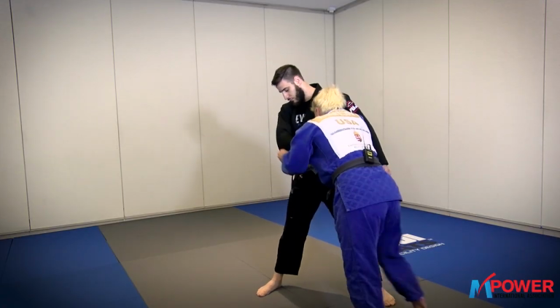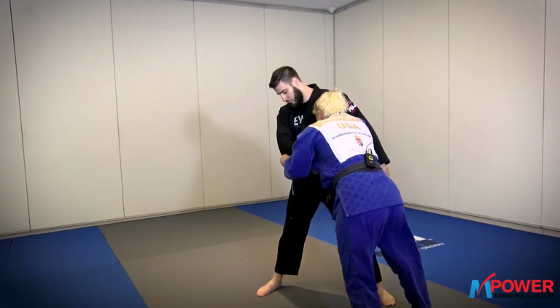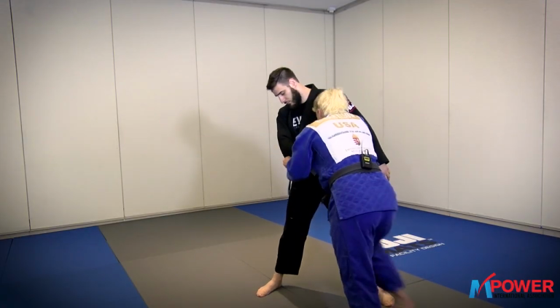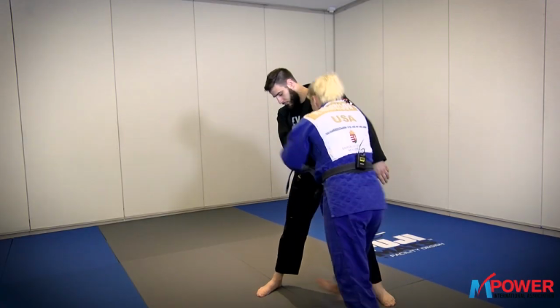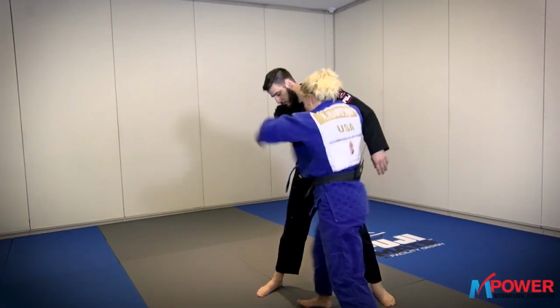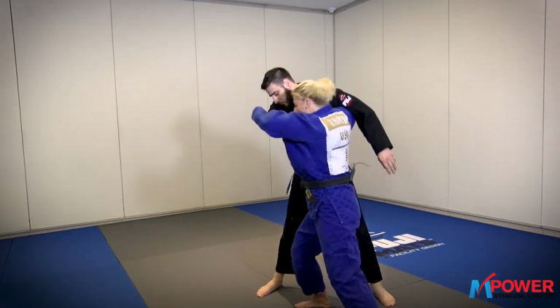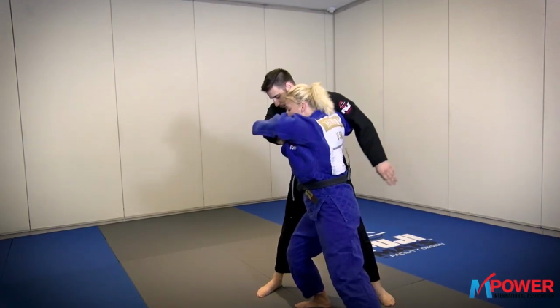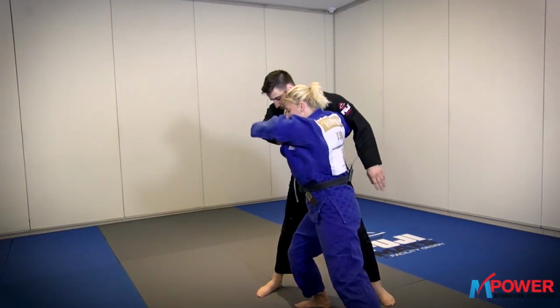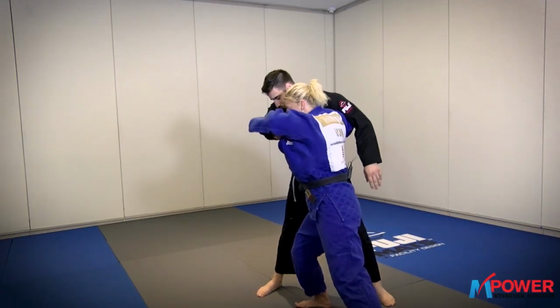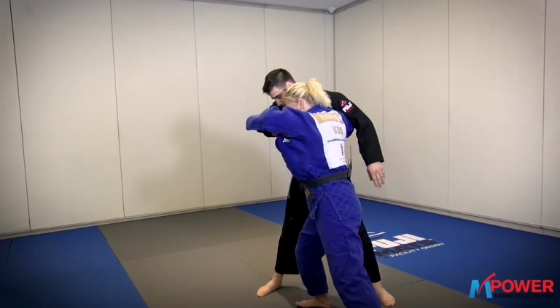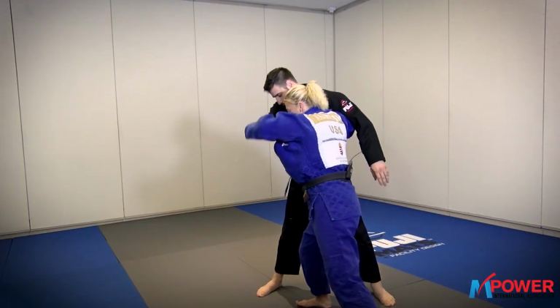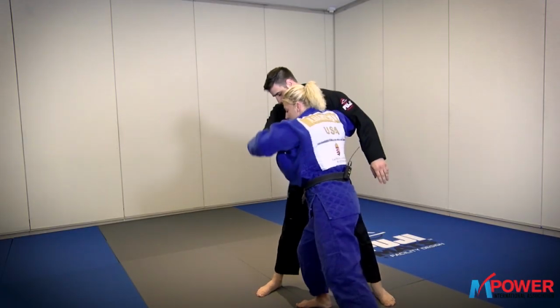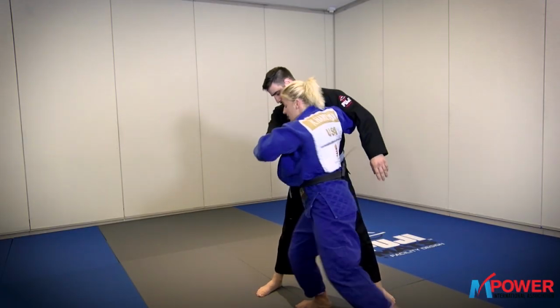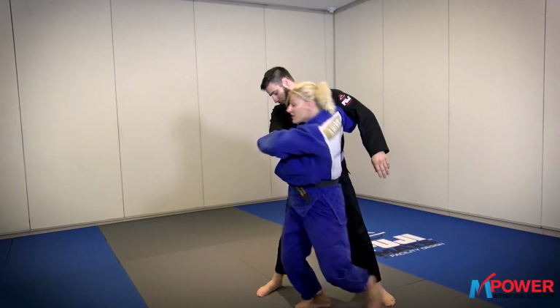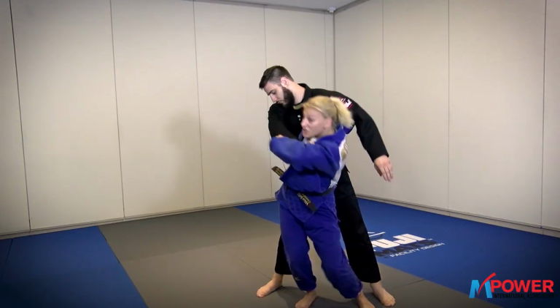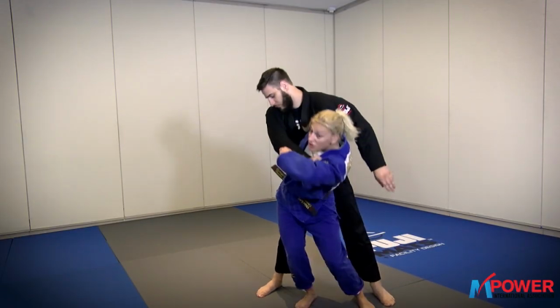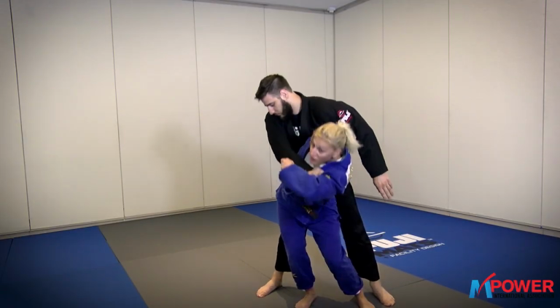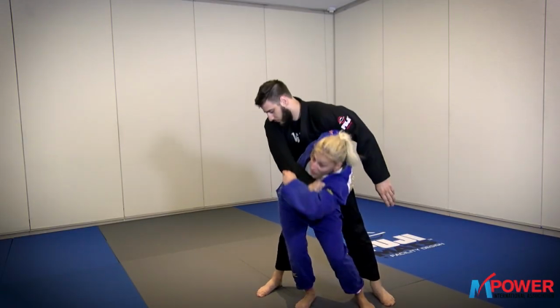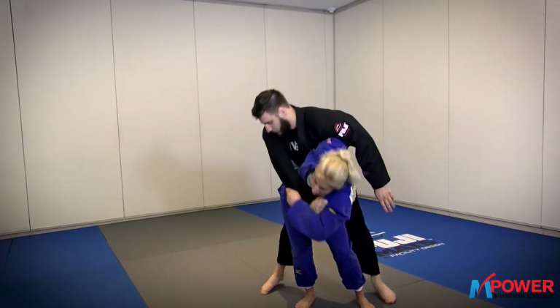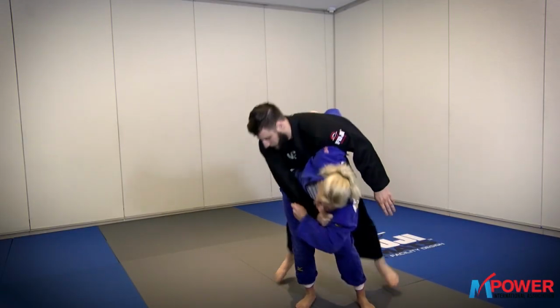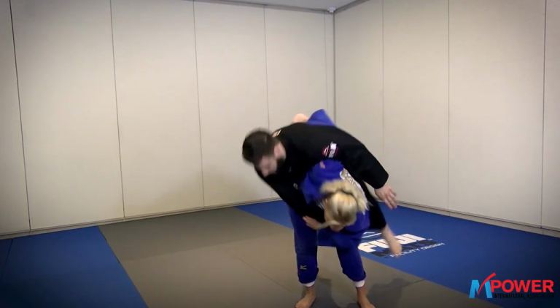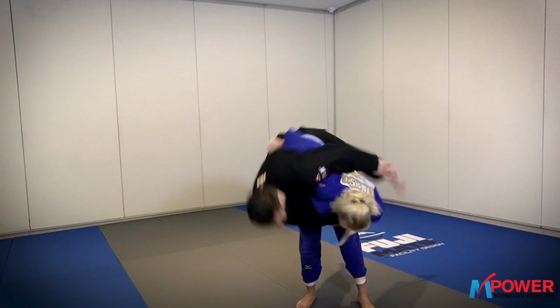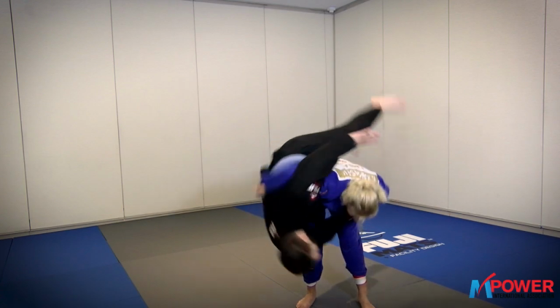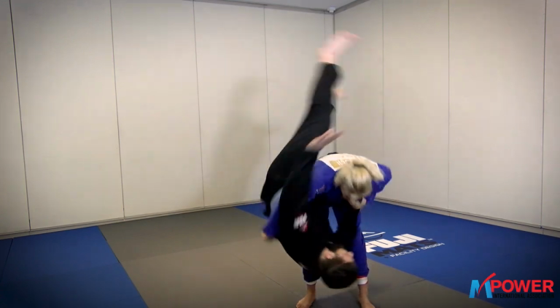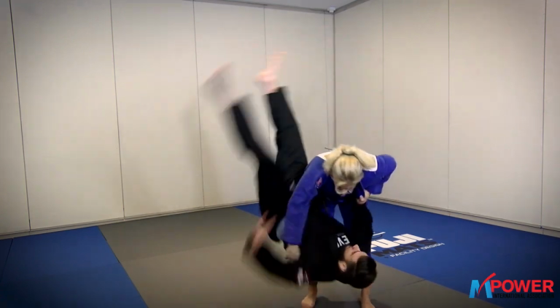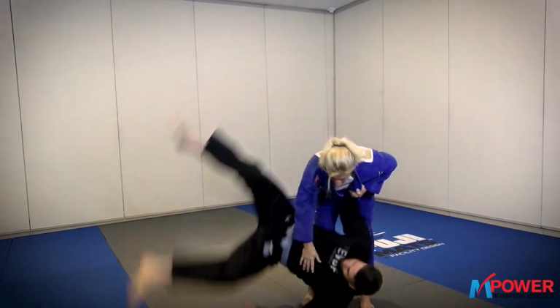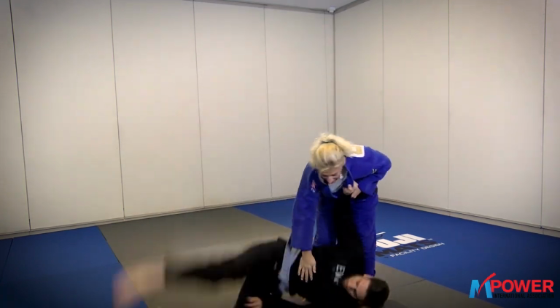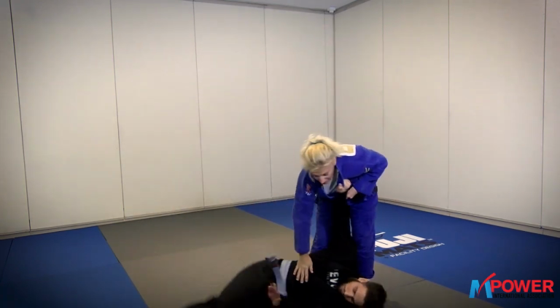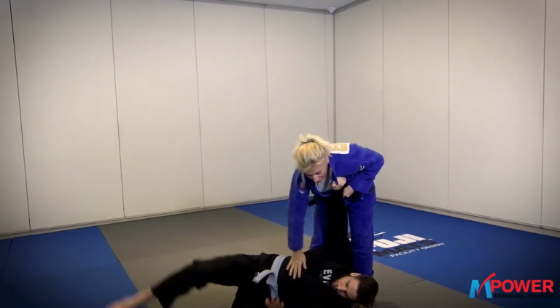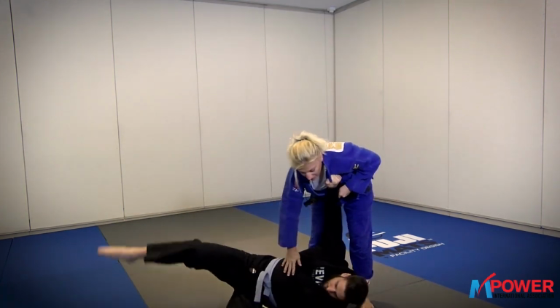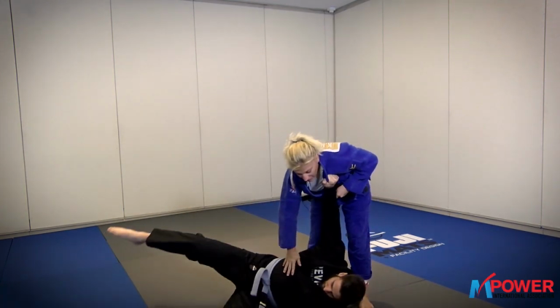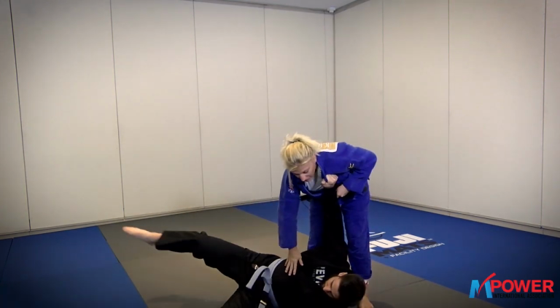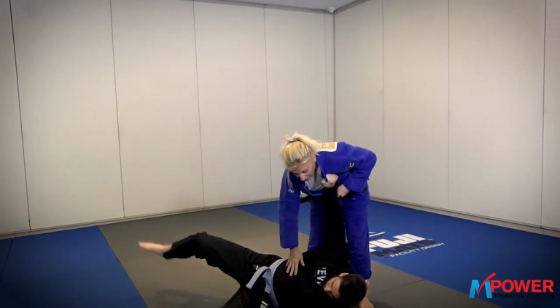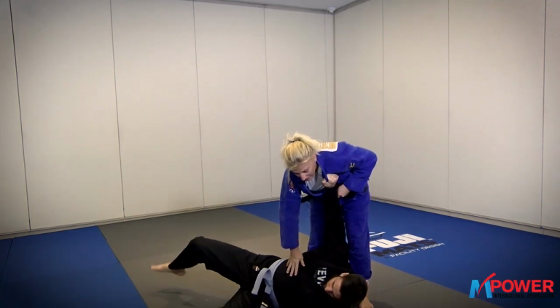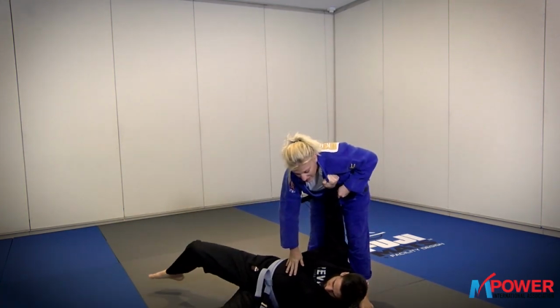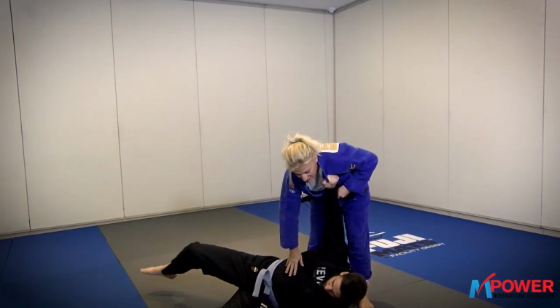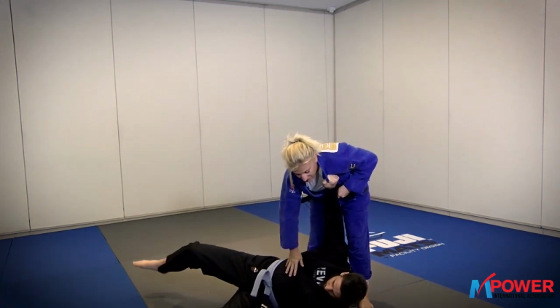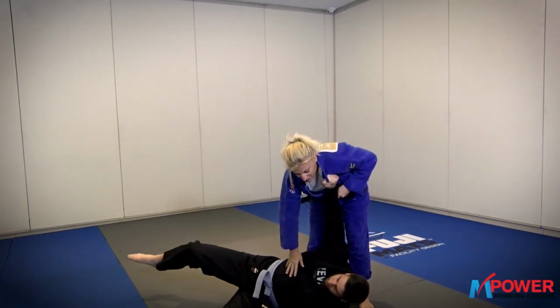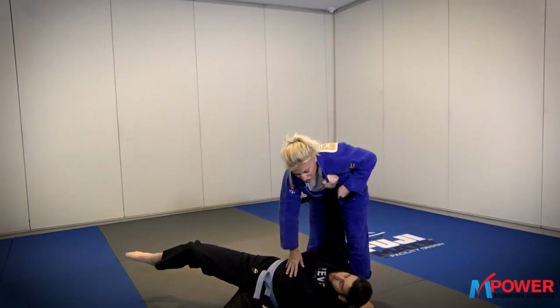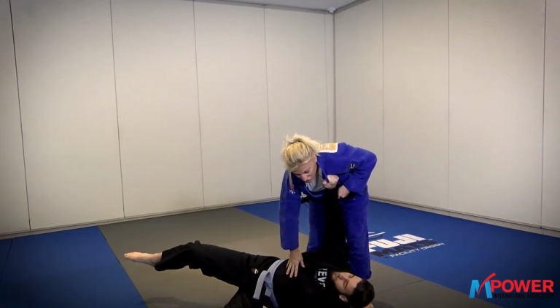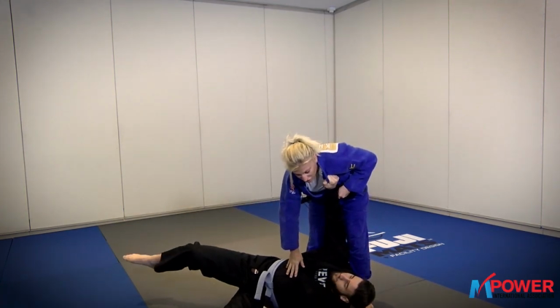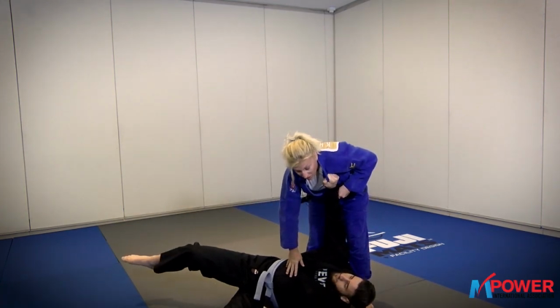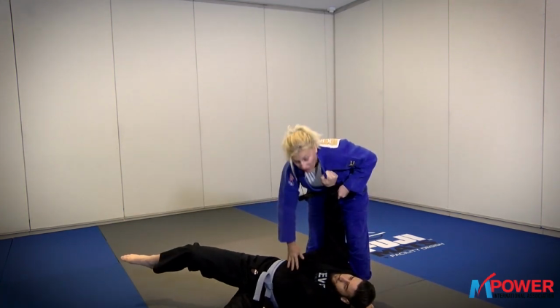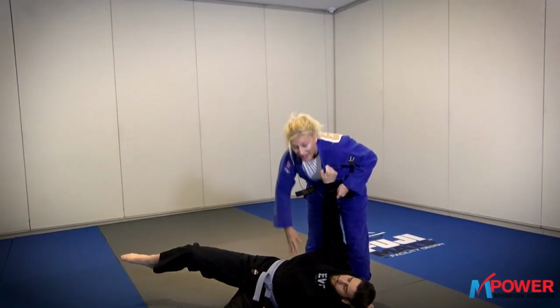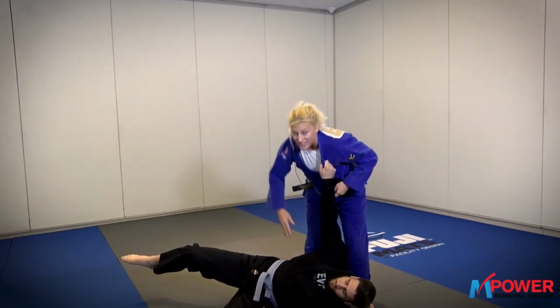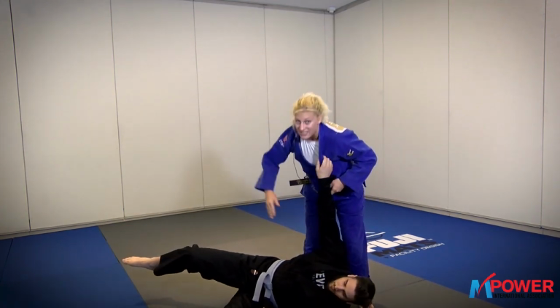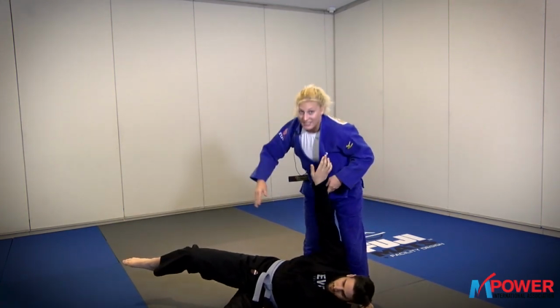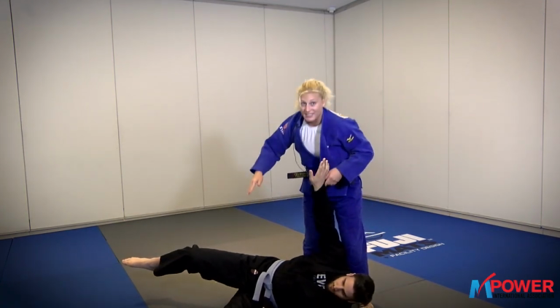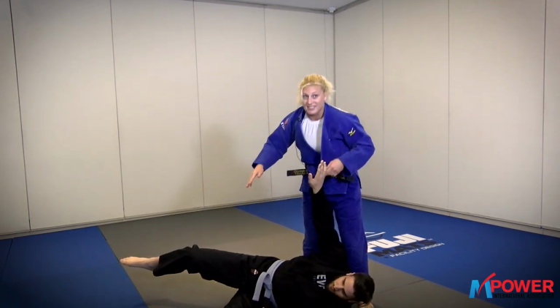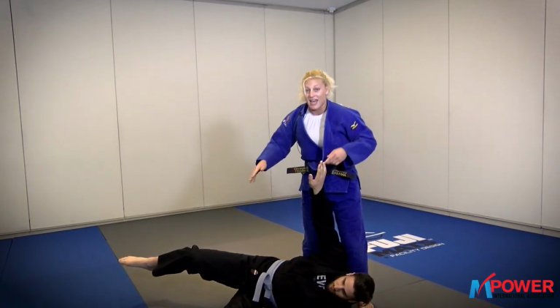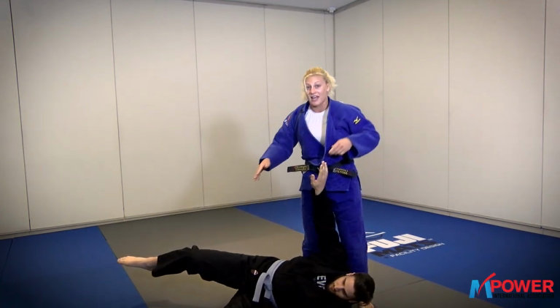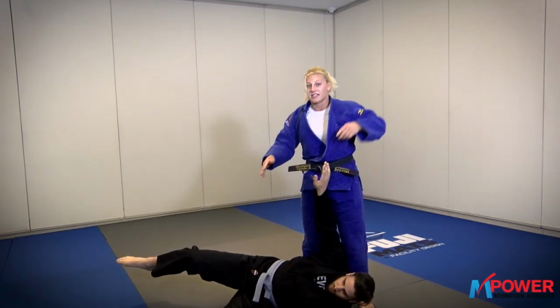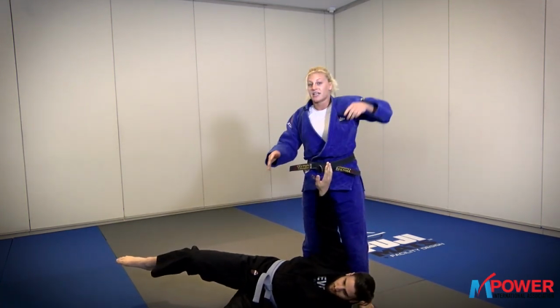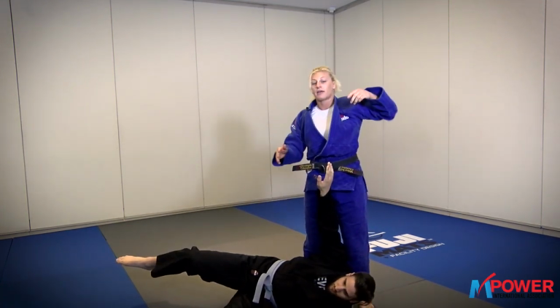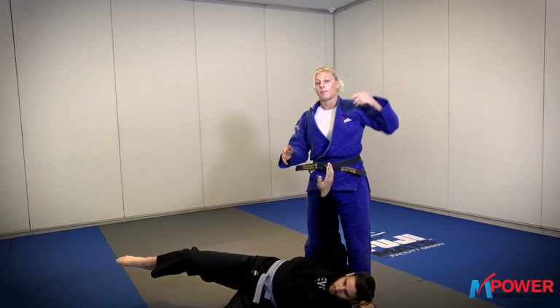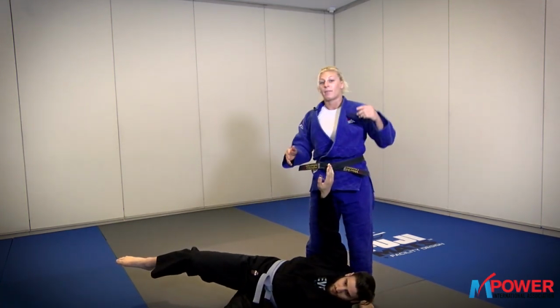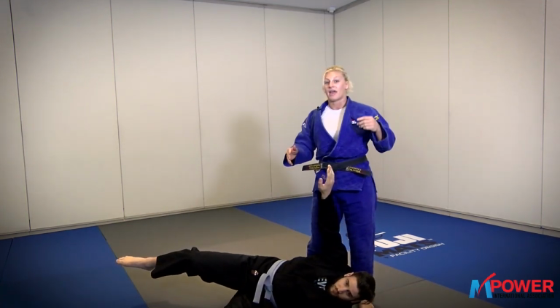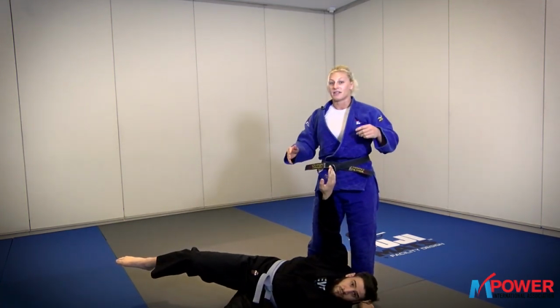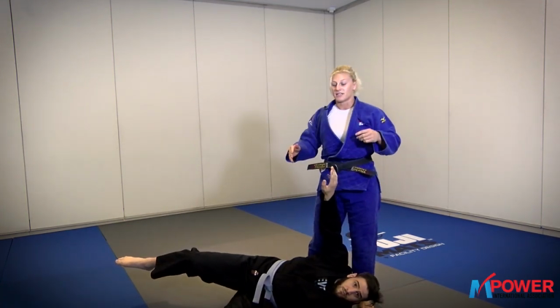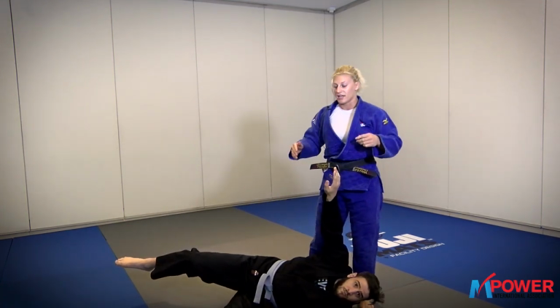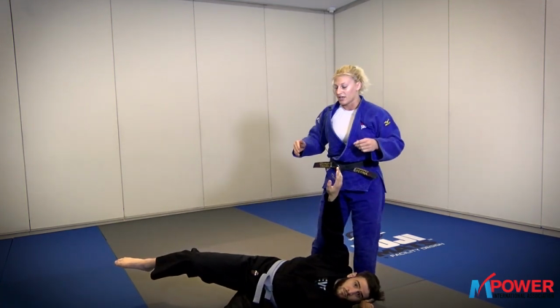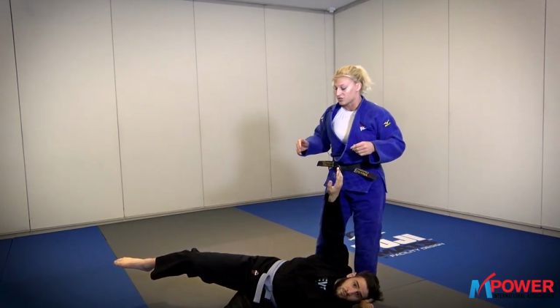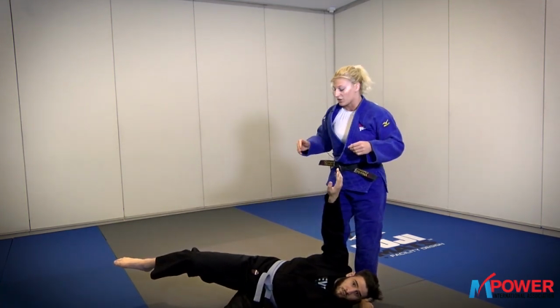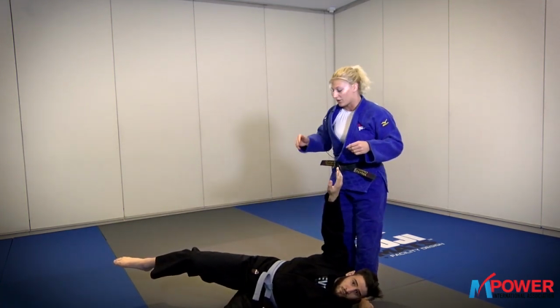One, two — and then to finish the throw I just extend, bend, and turn.